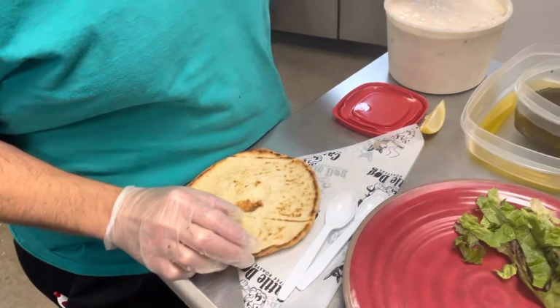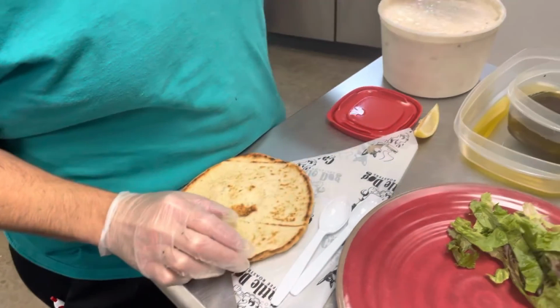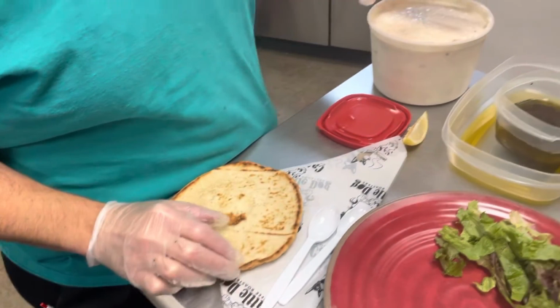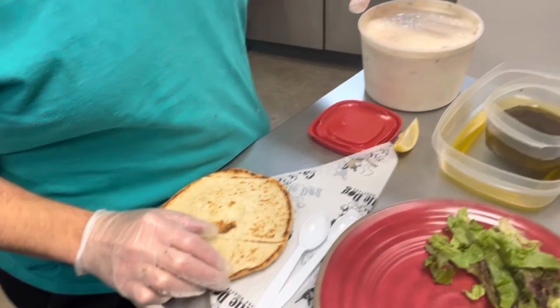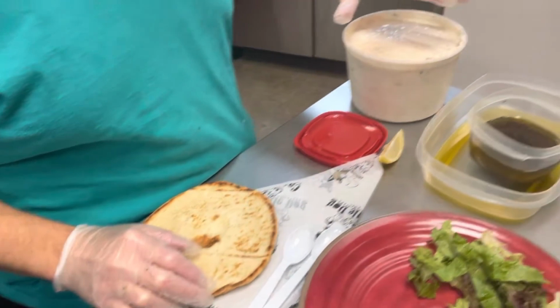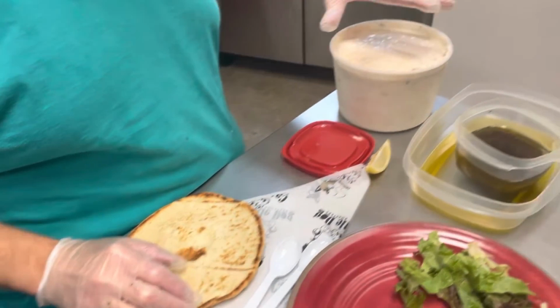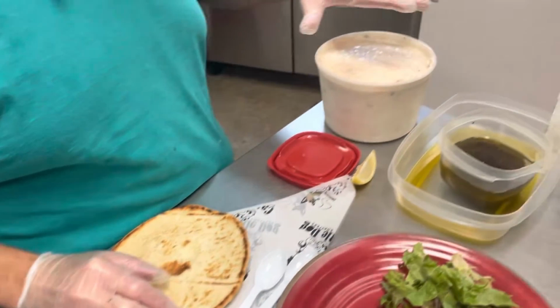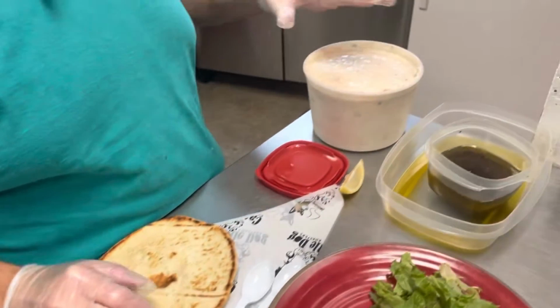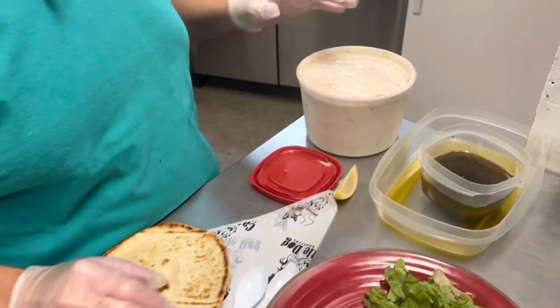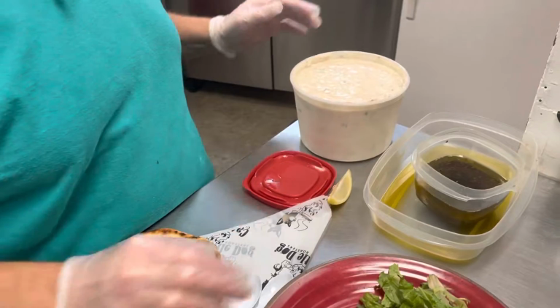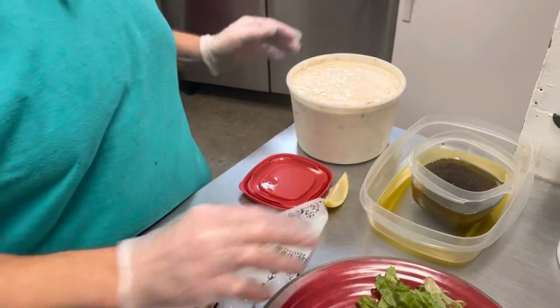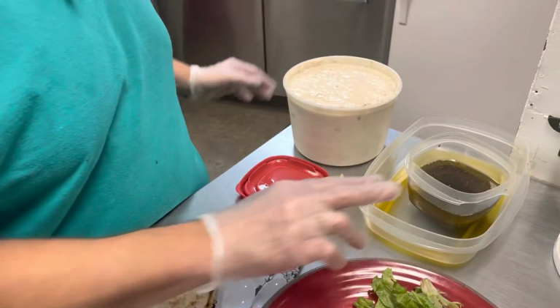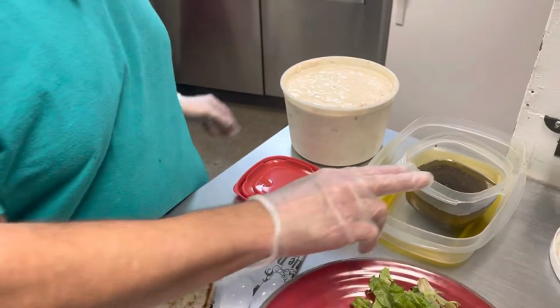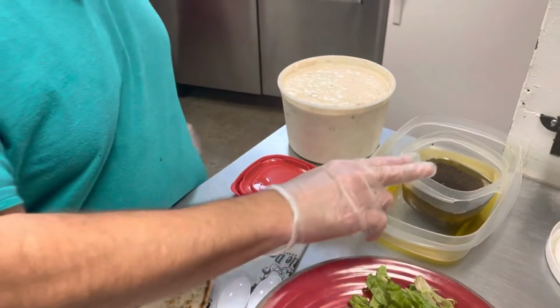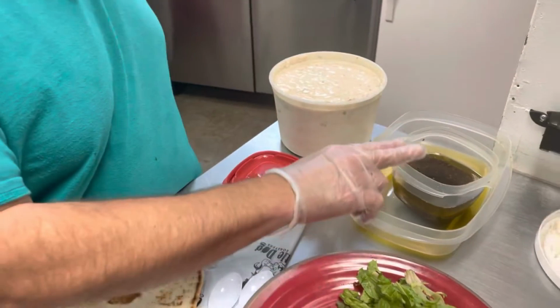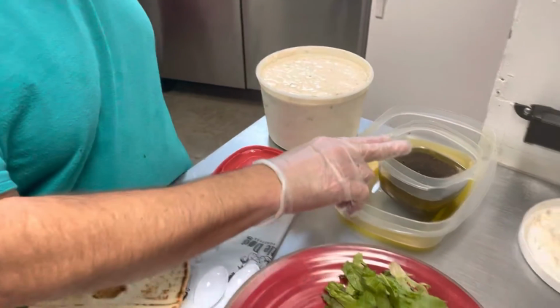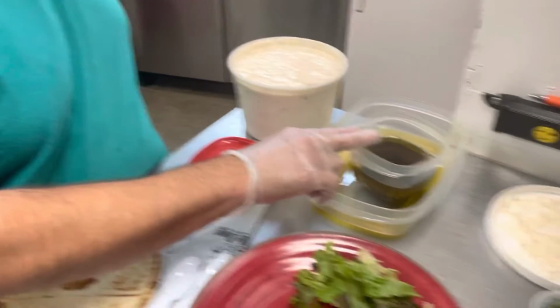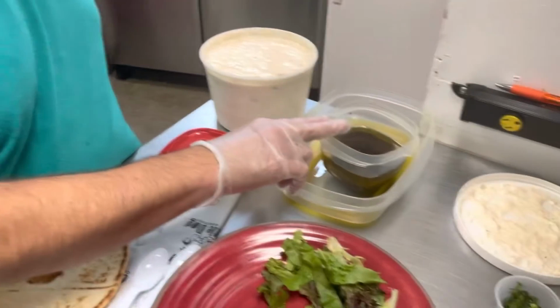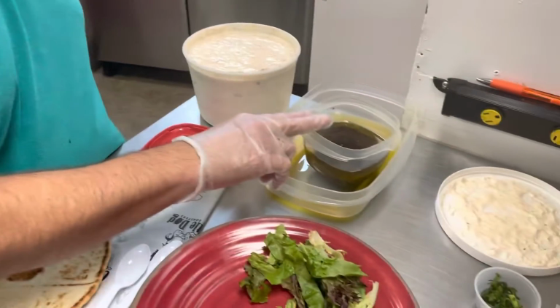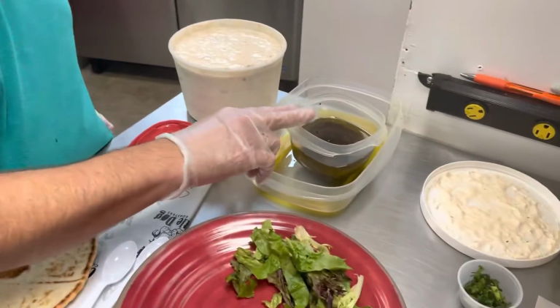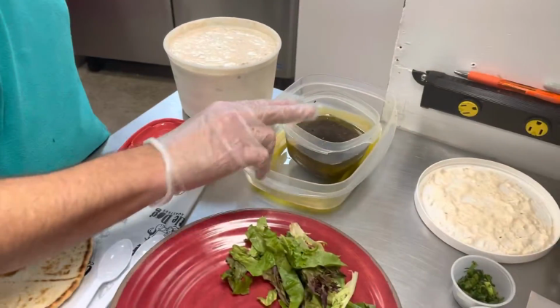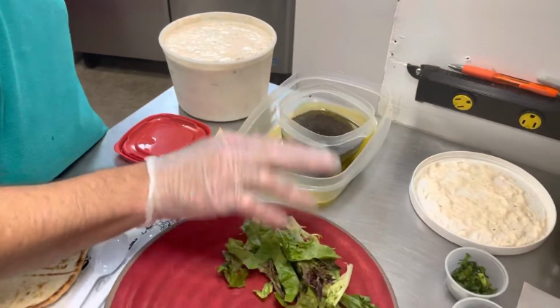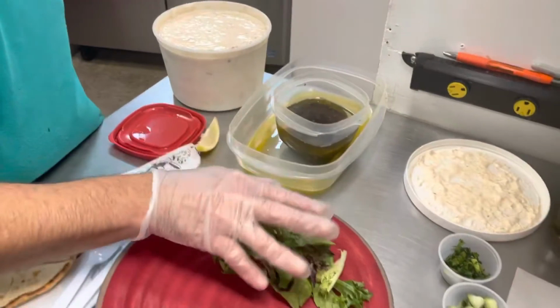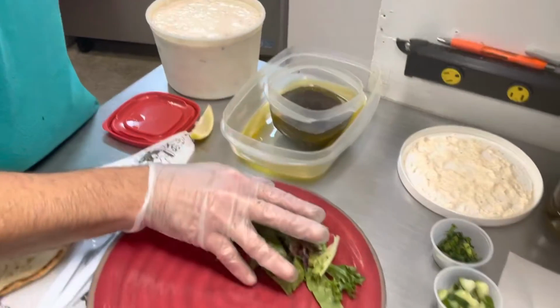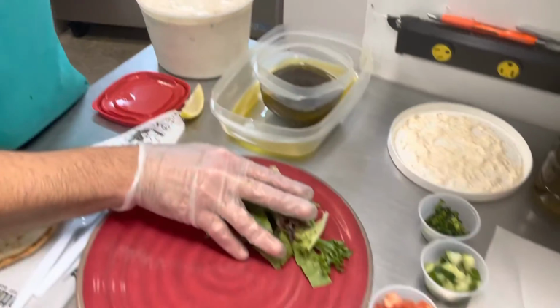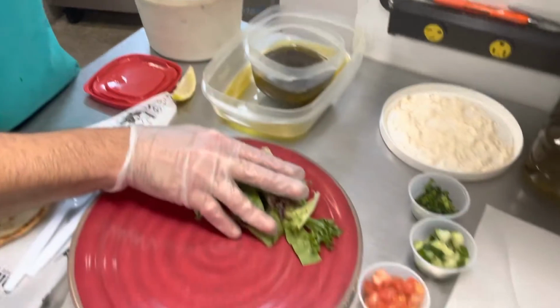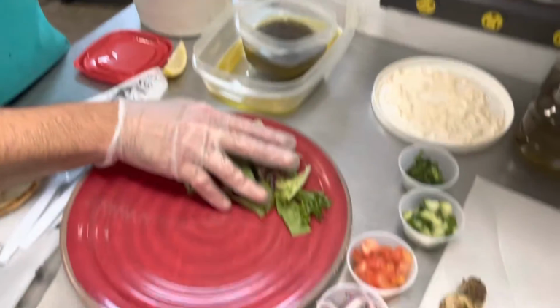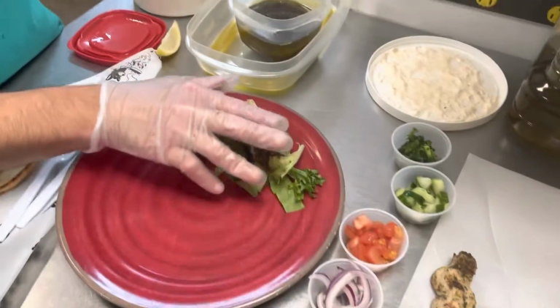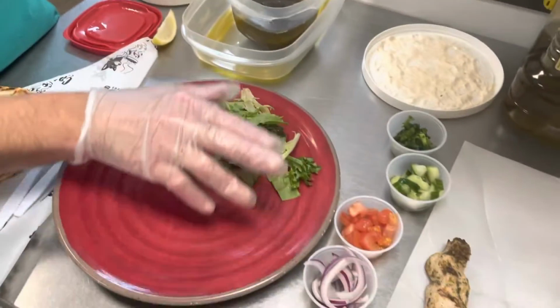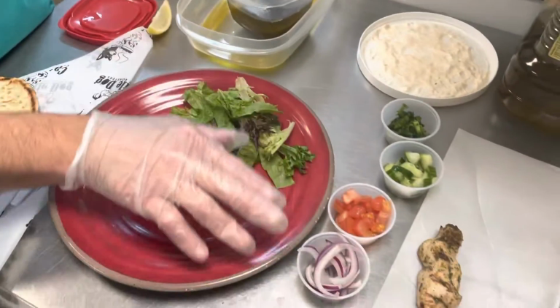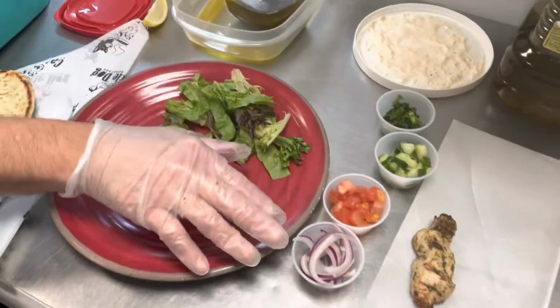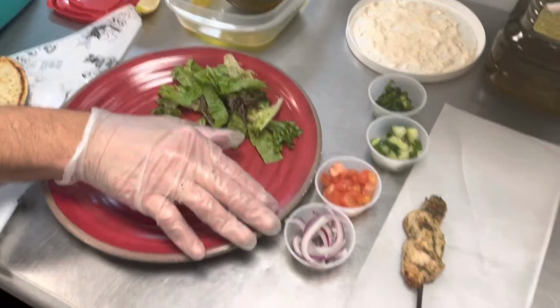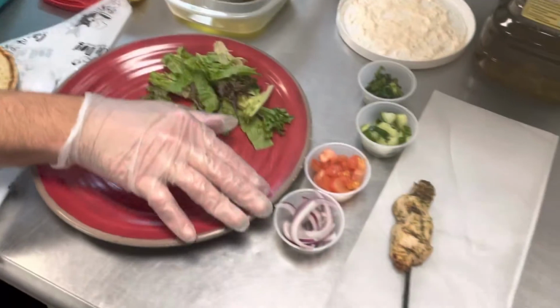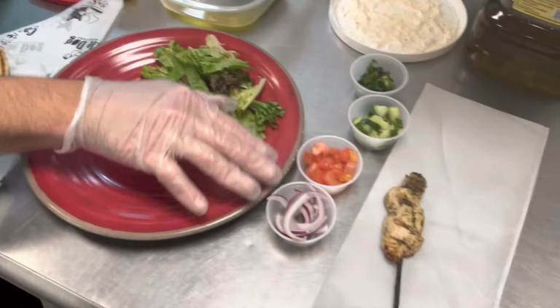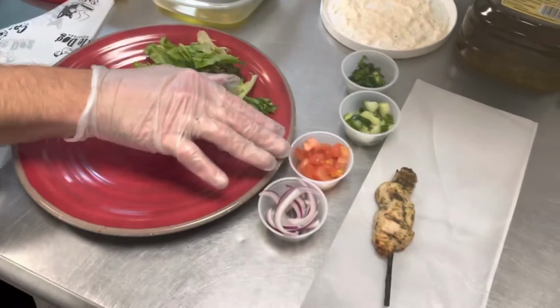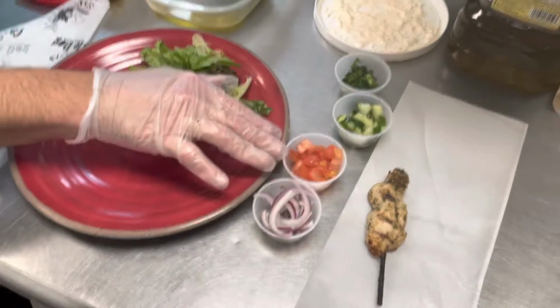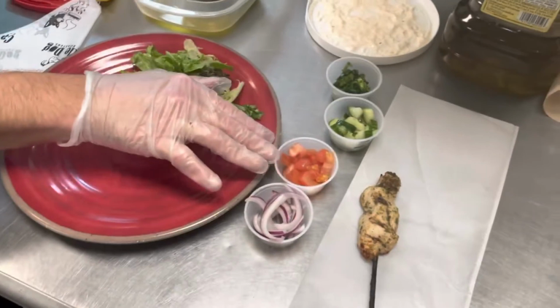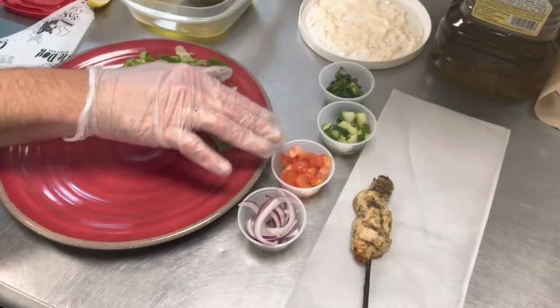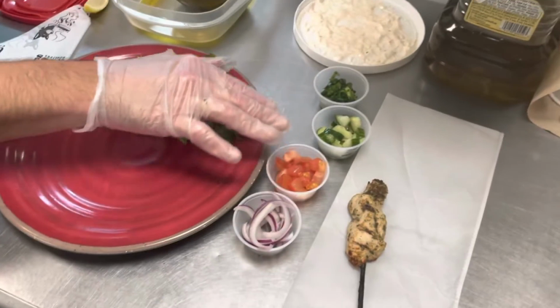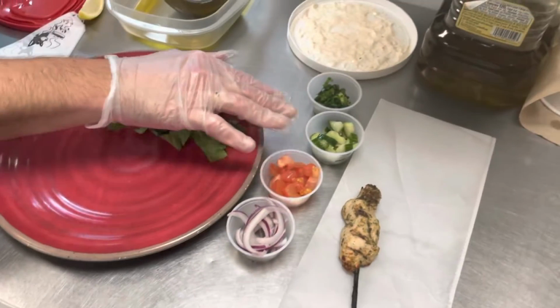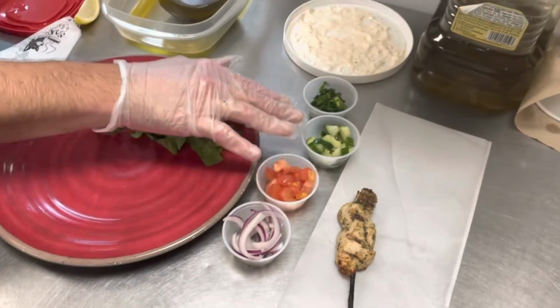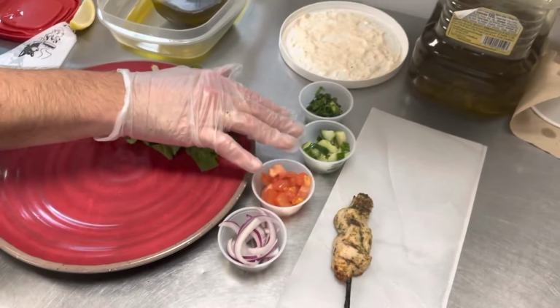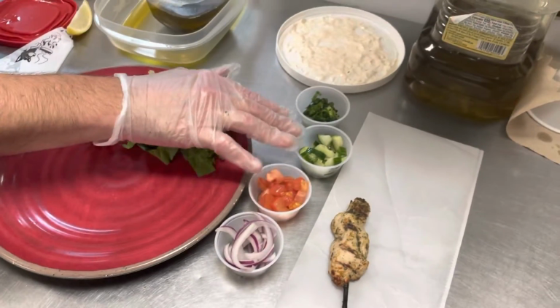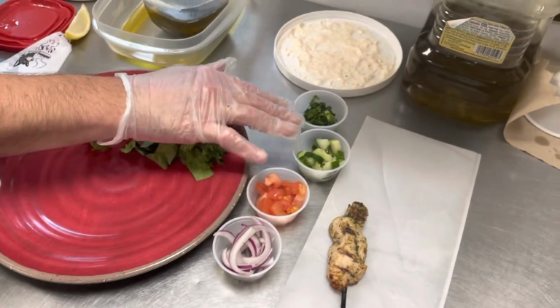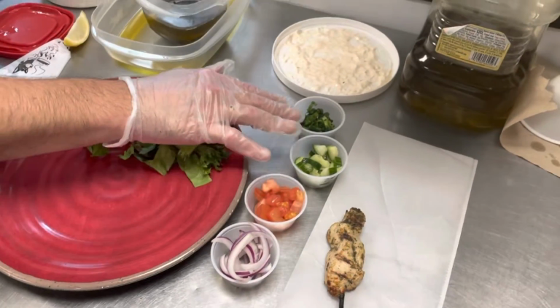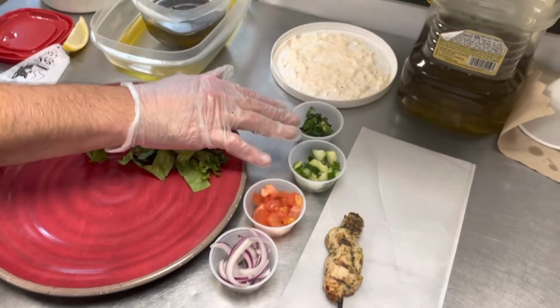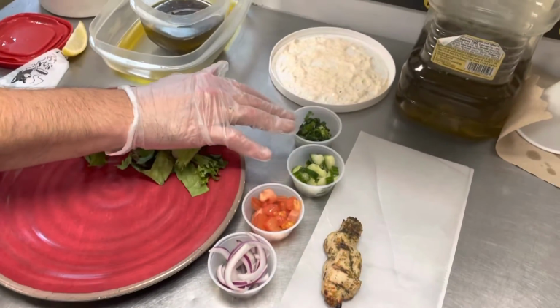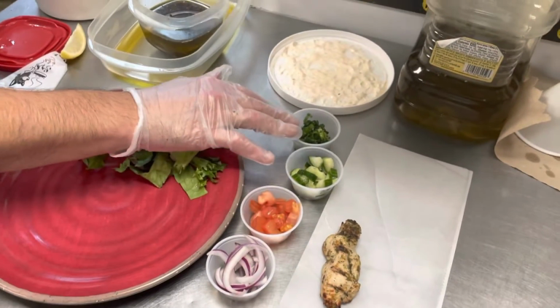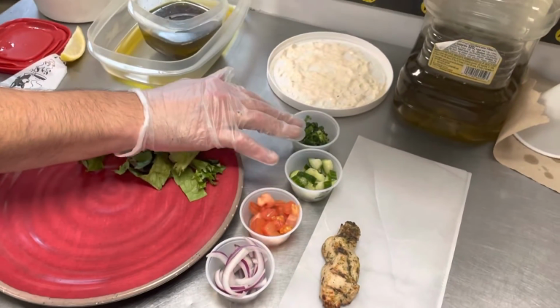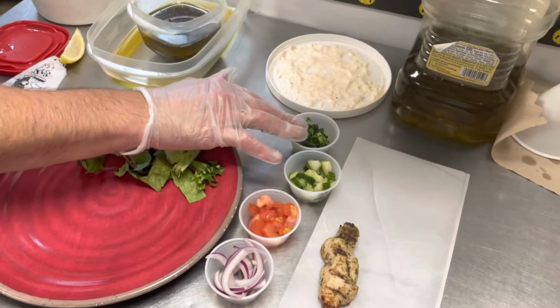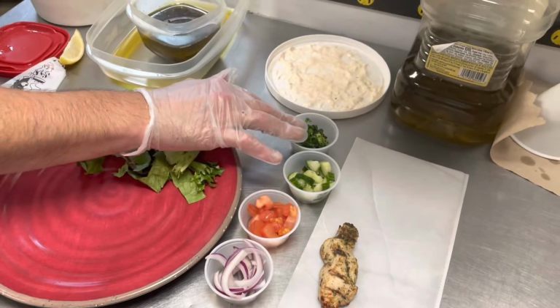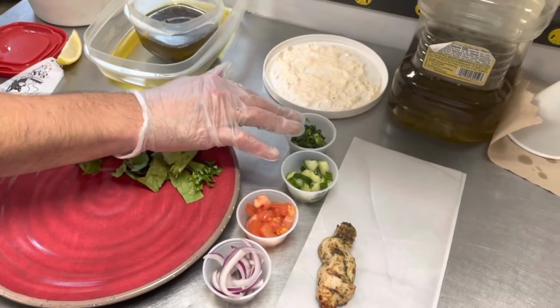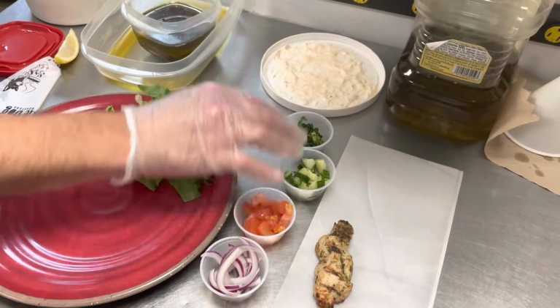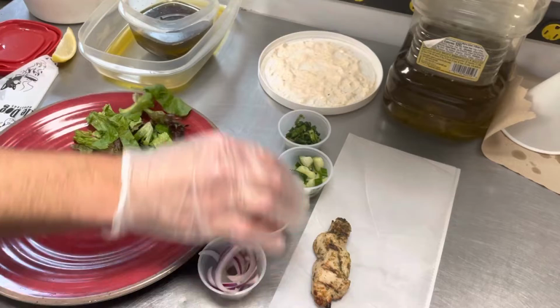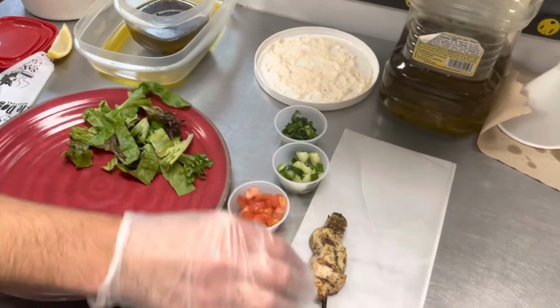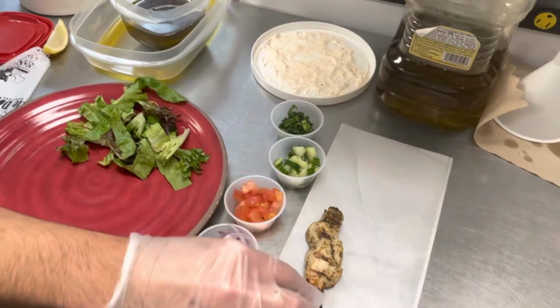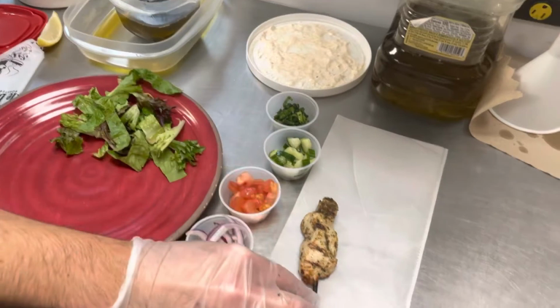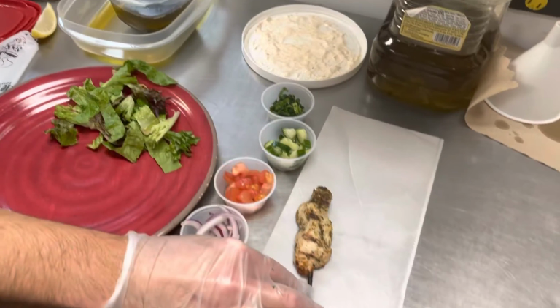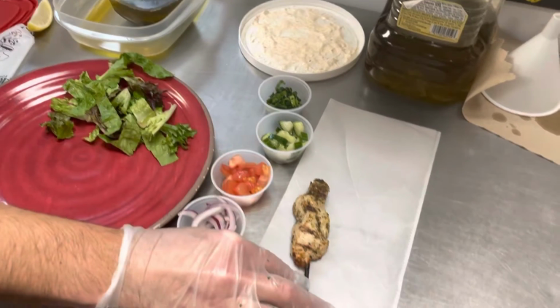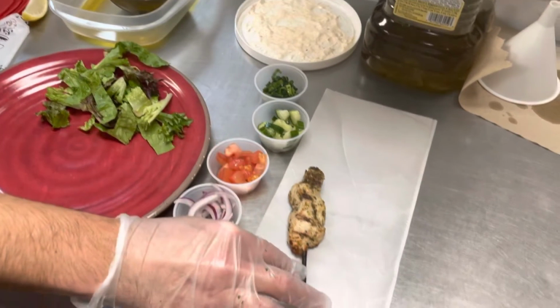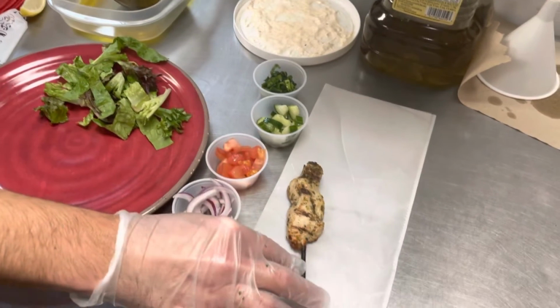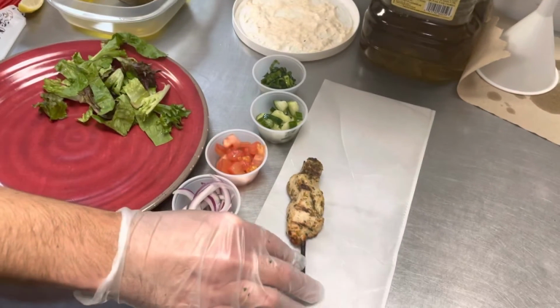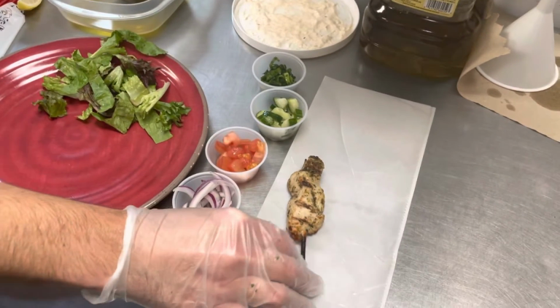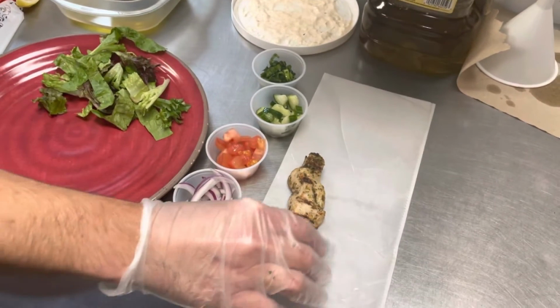Our tzatziki sauce, our oil, our lettuce, onions, tomatoes, cucumbers, the herb mixture, and the chicken skewer.